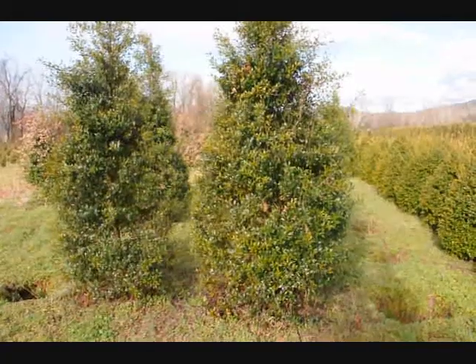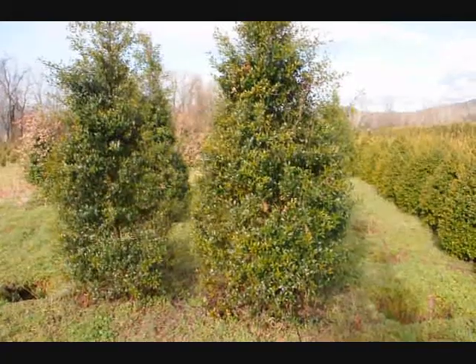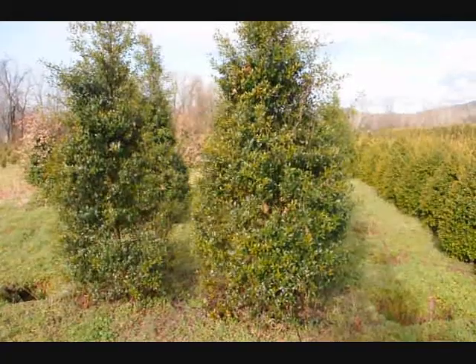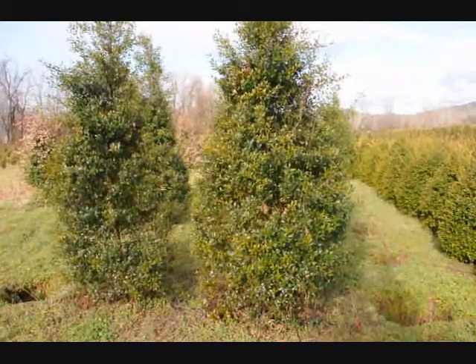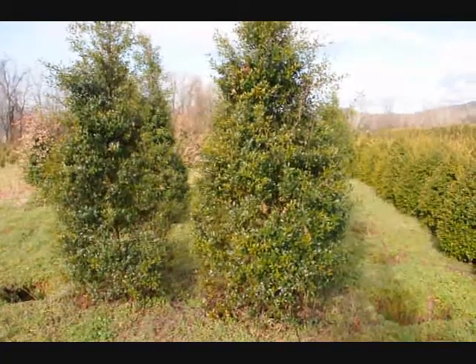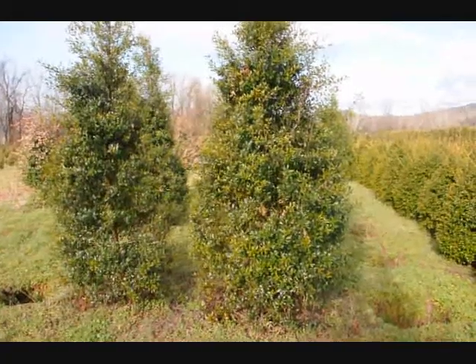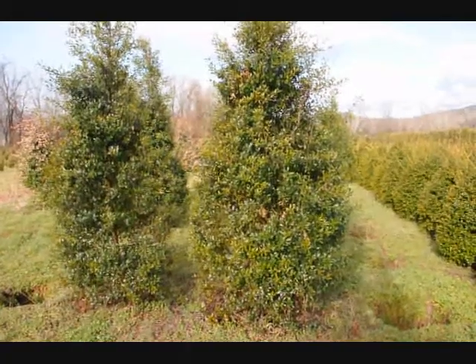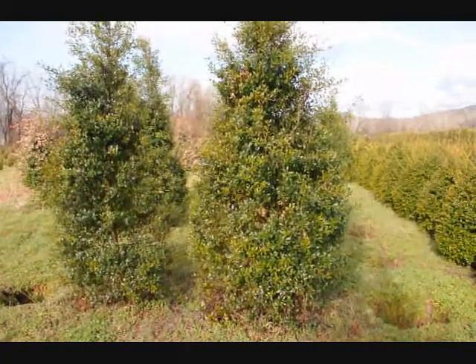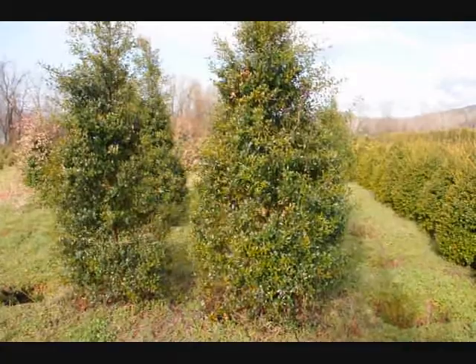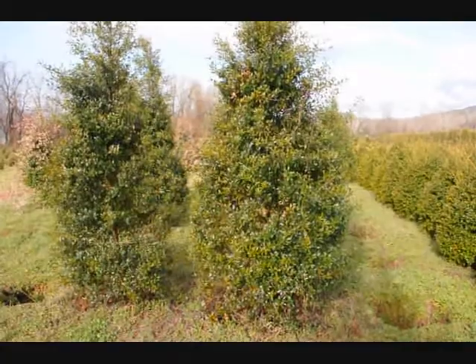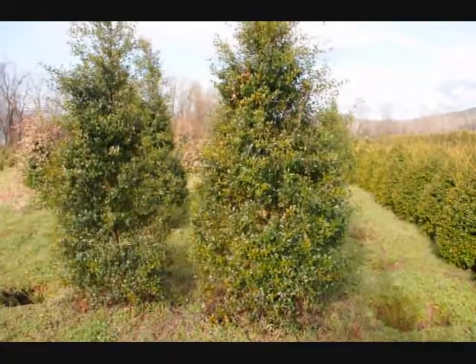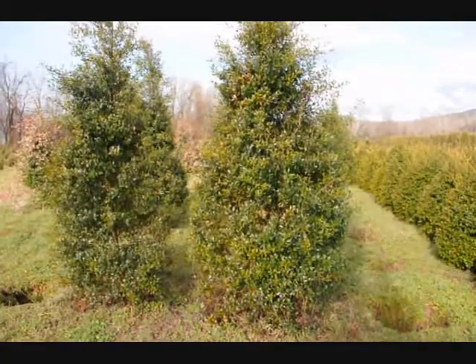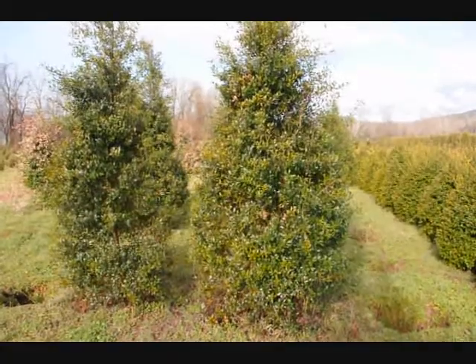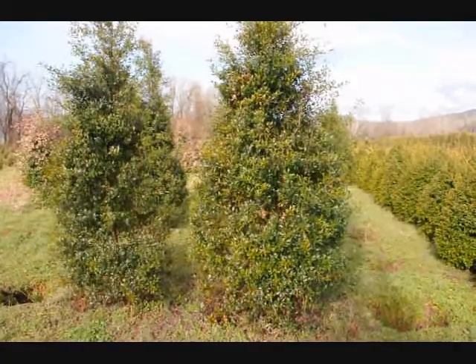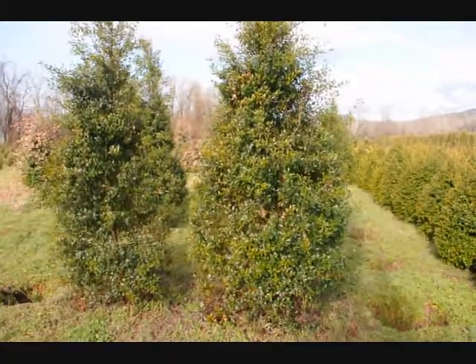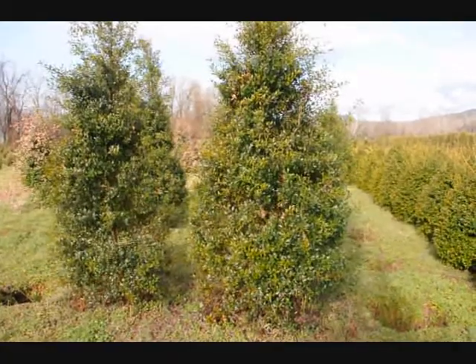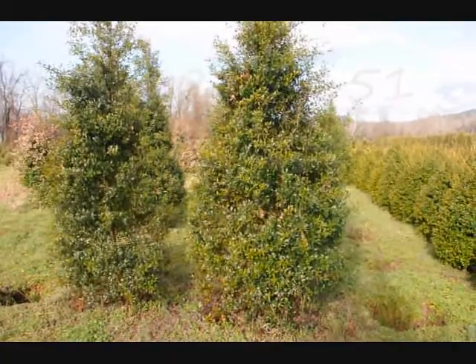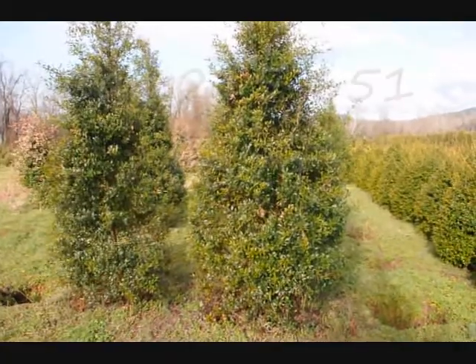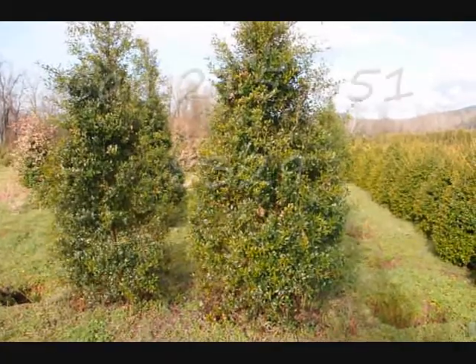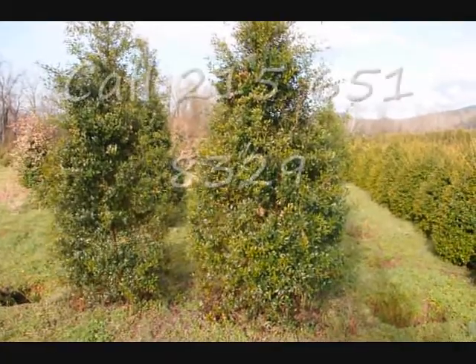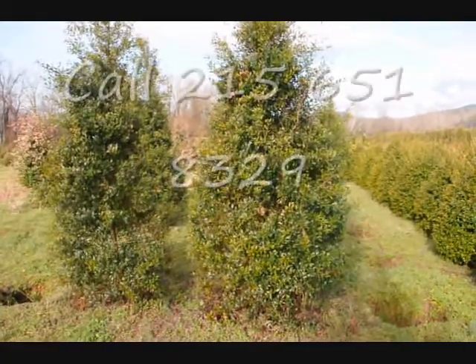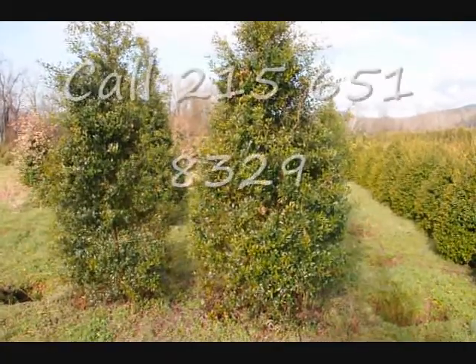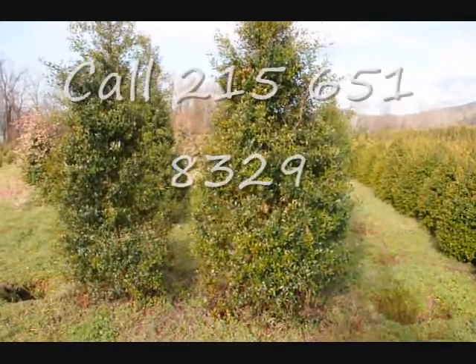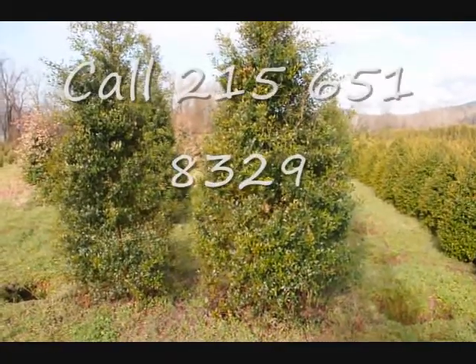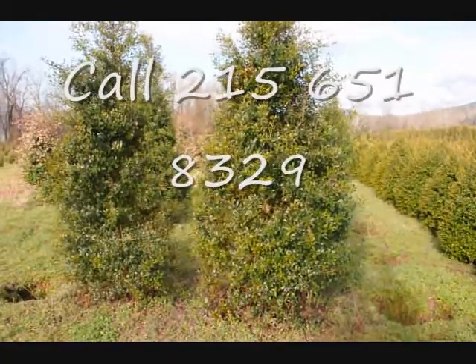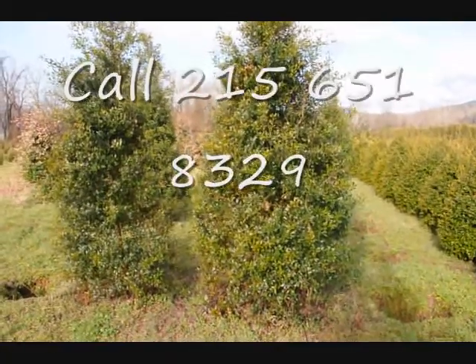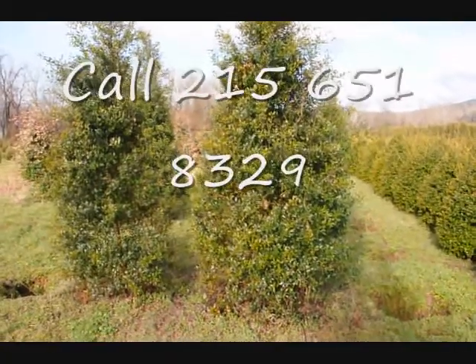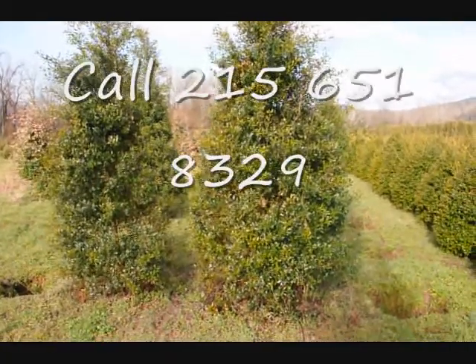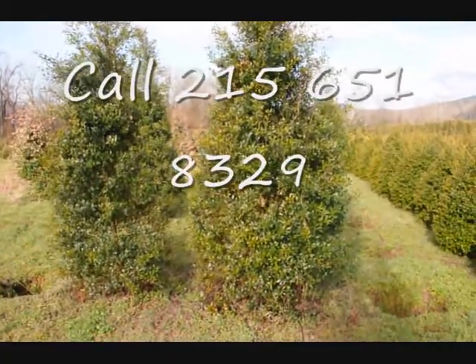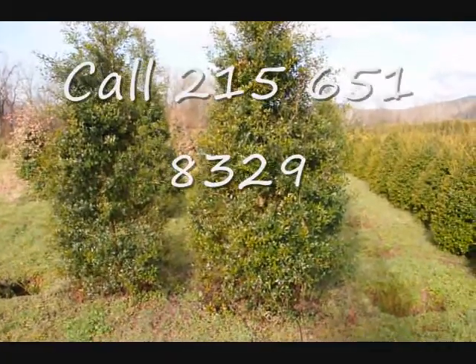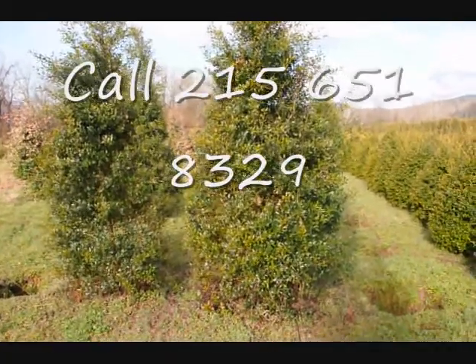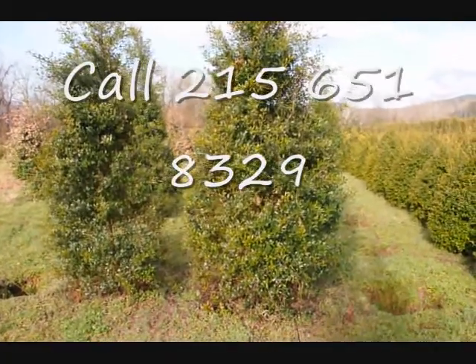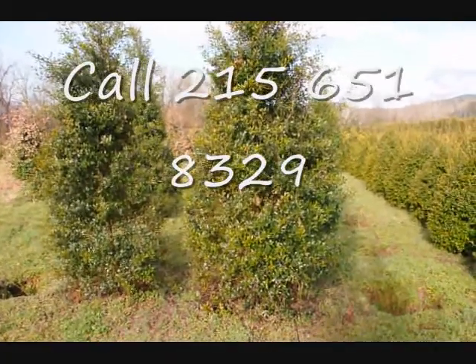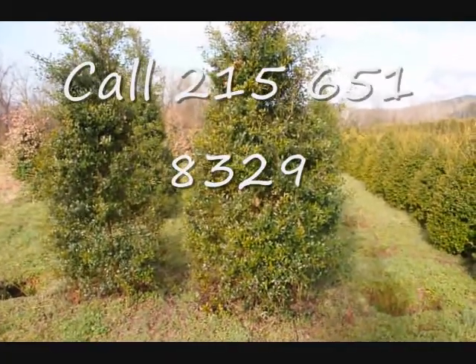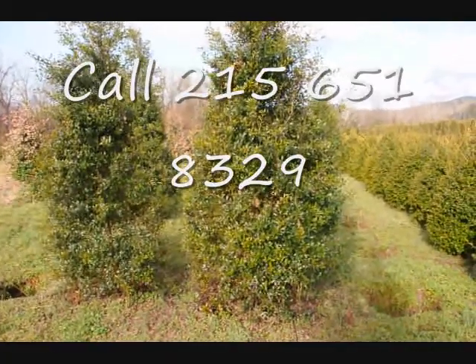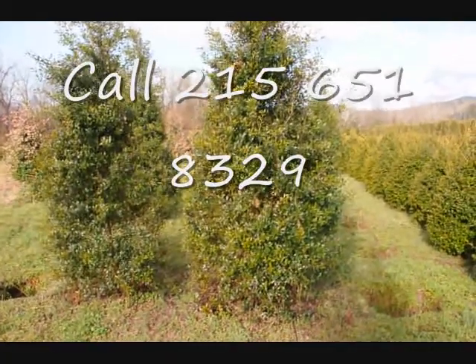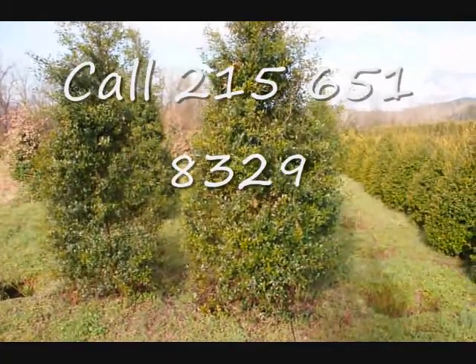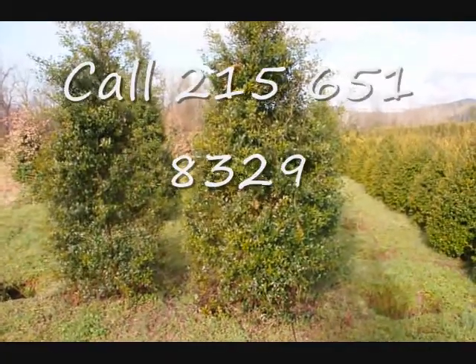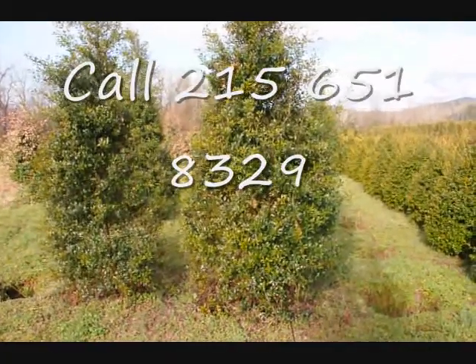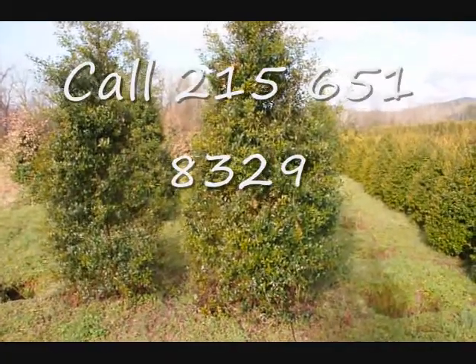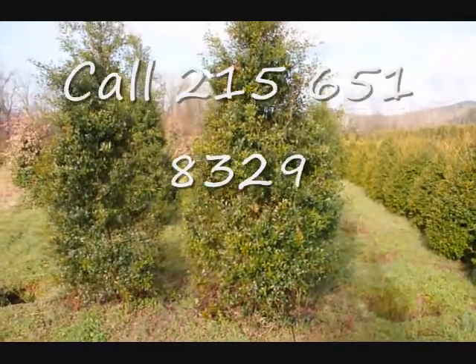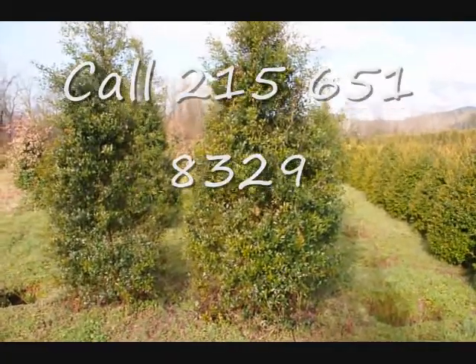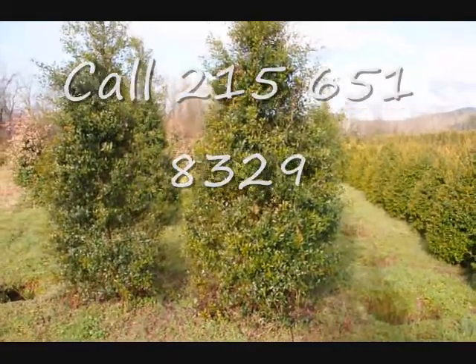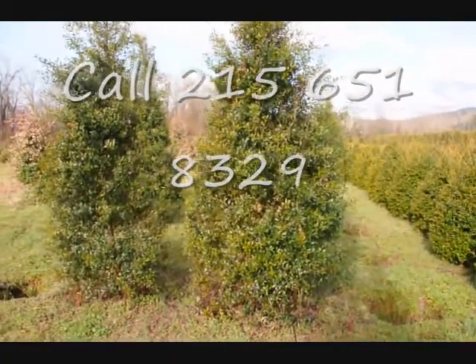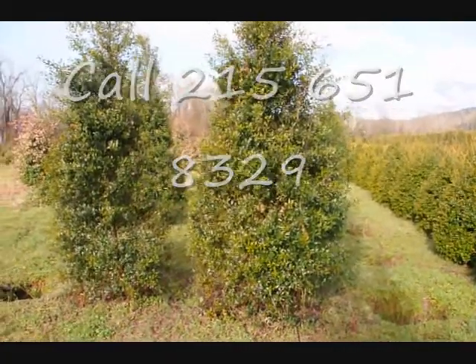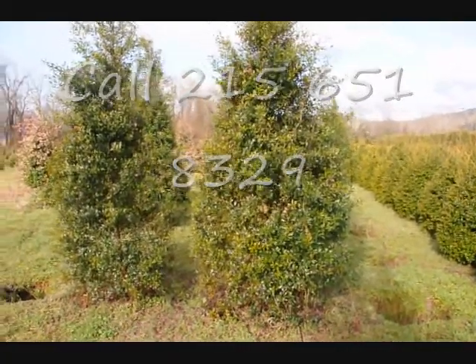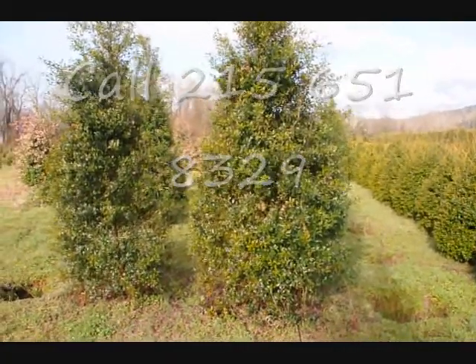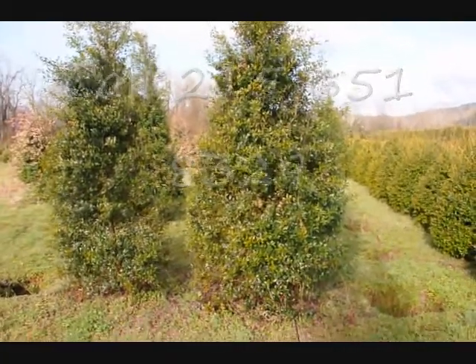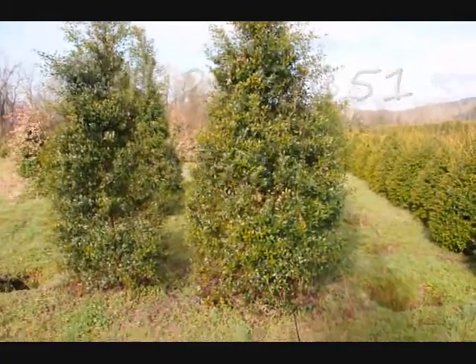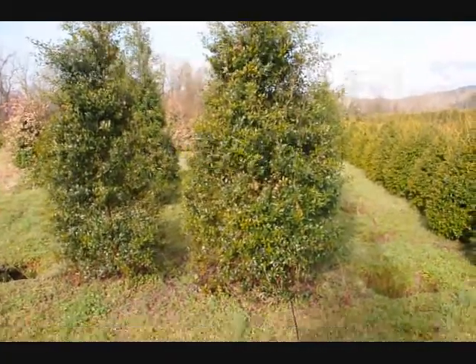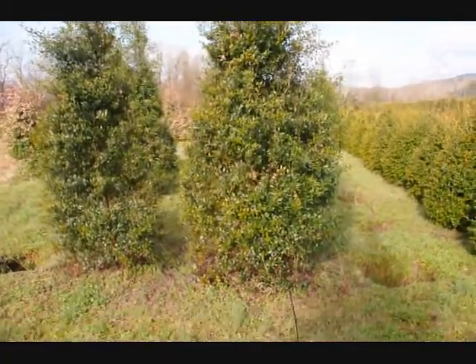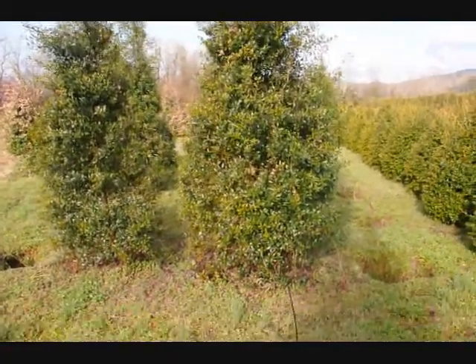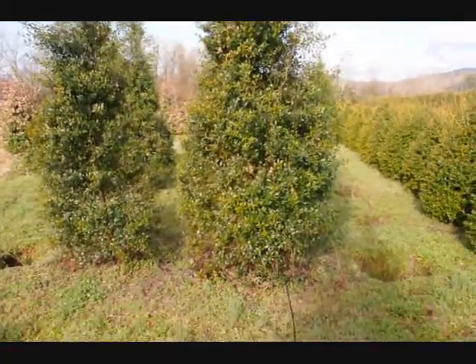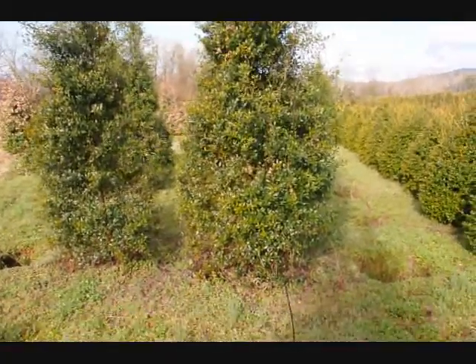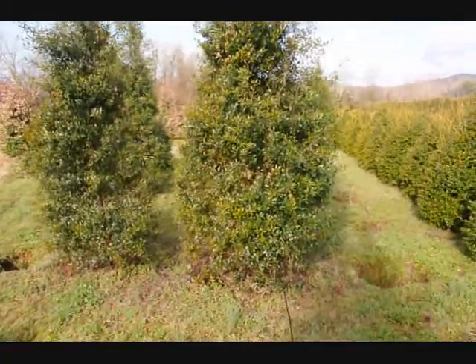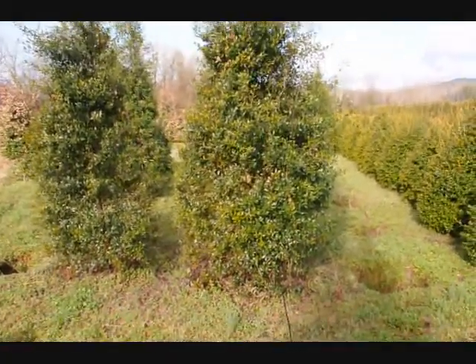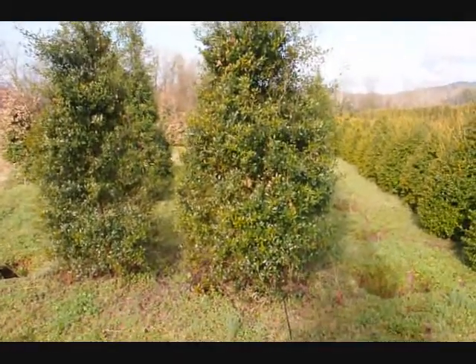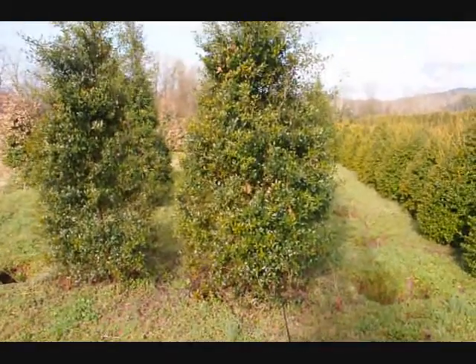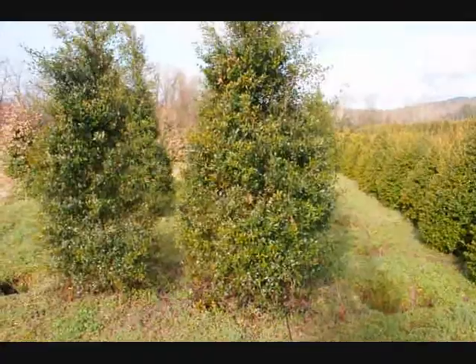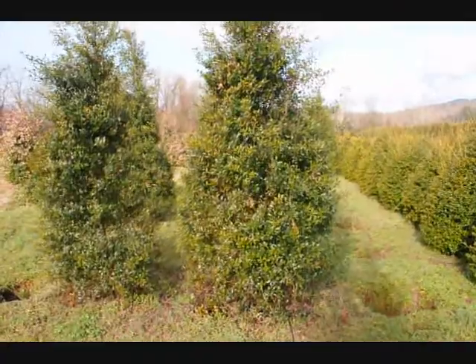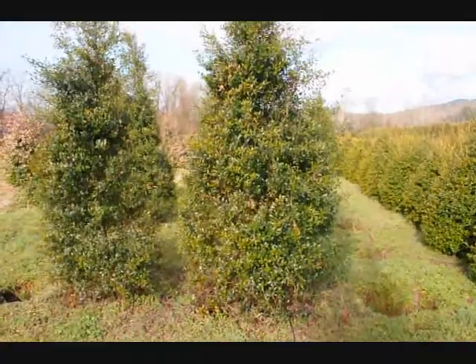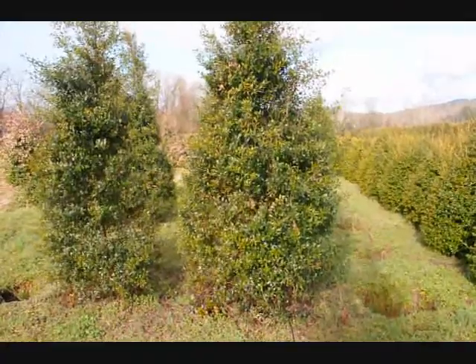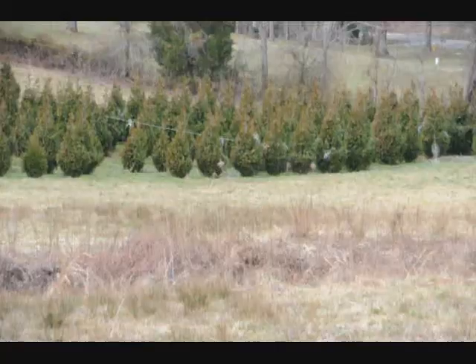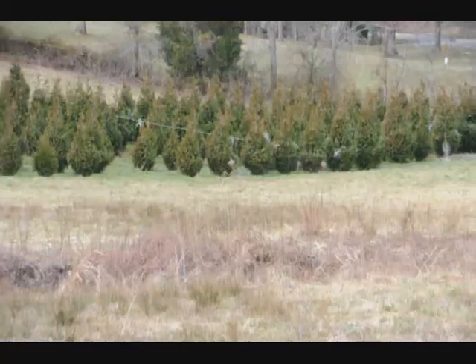These are some large Foster Hollies. 215-651-8329.